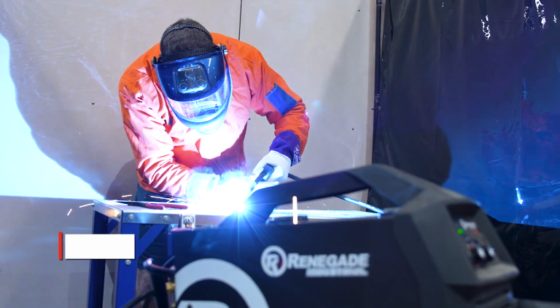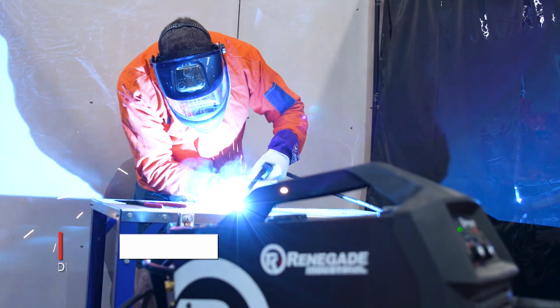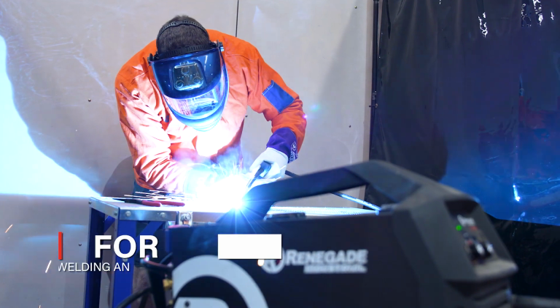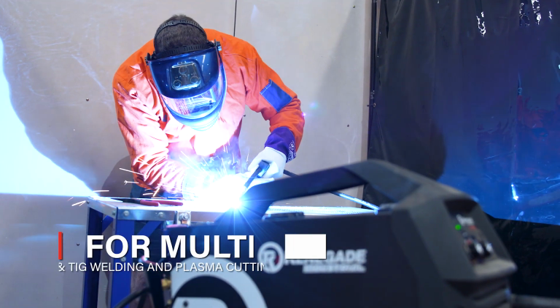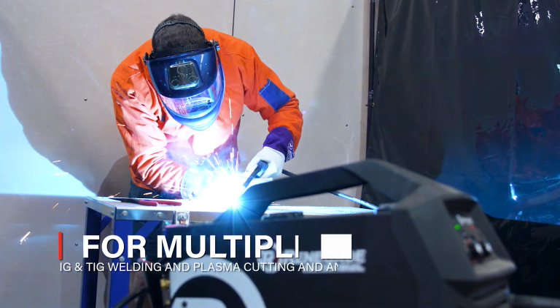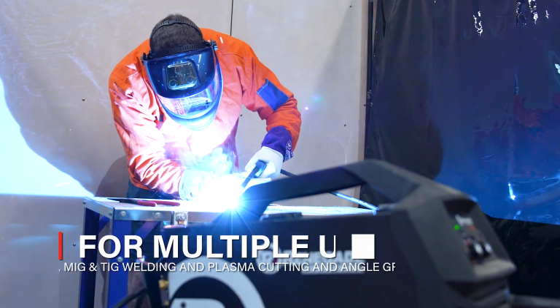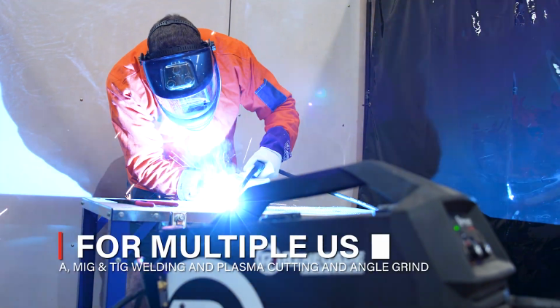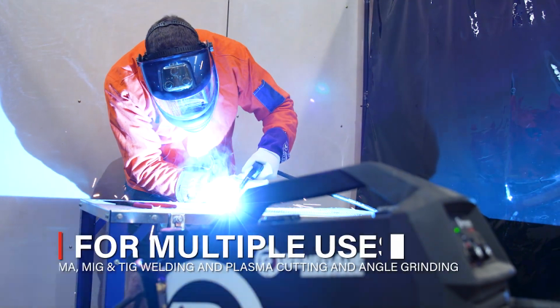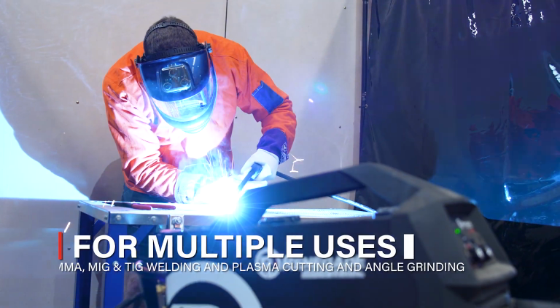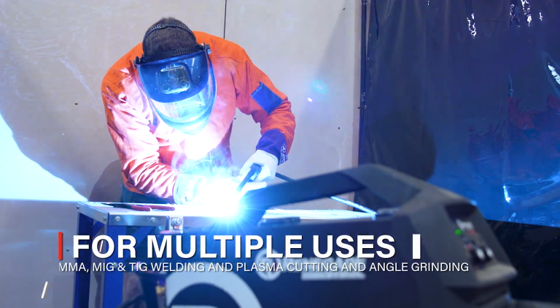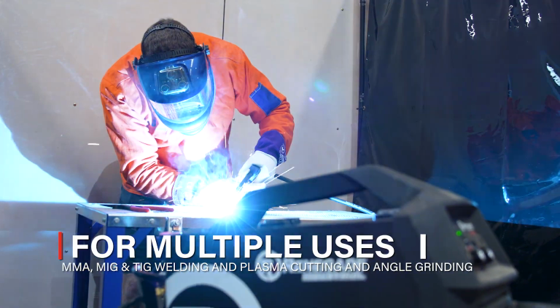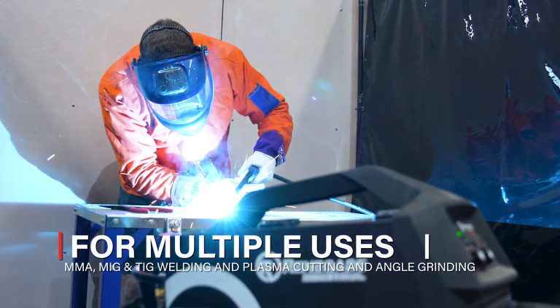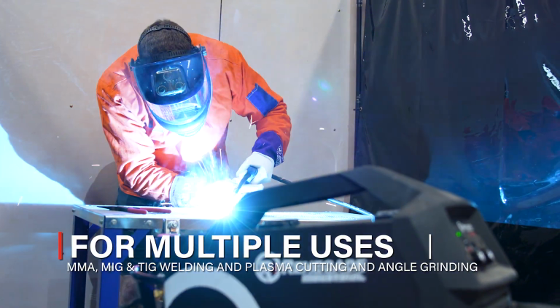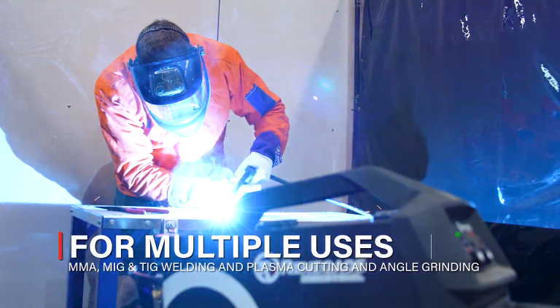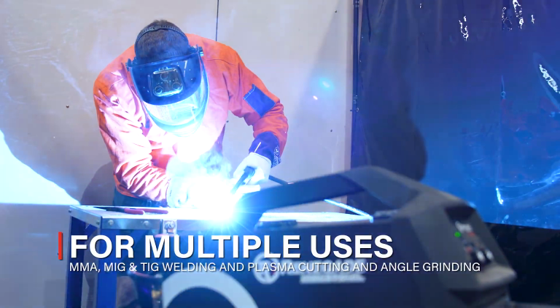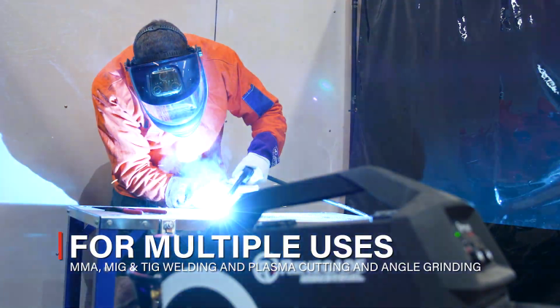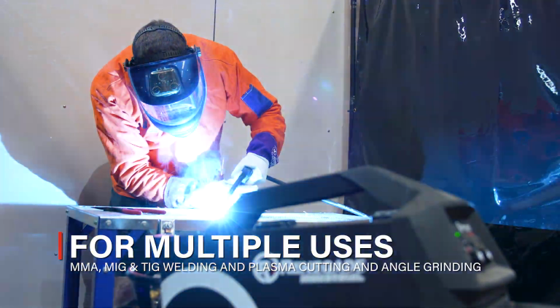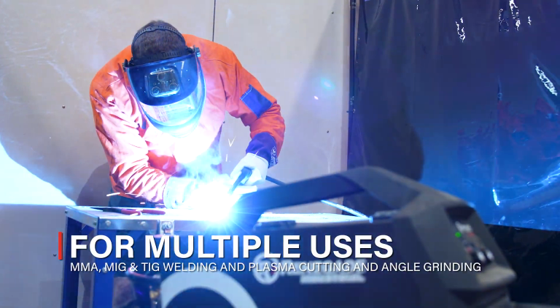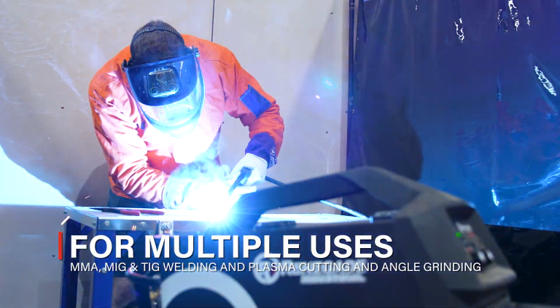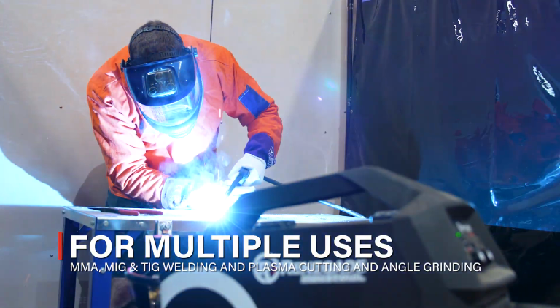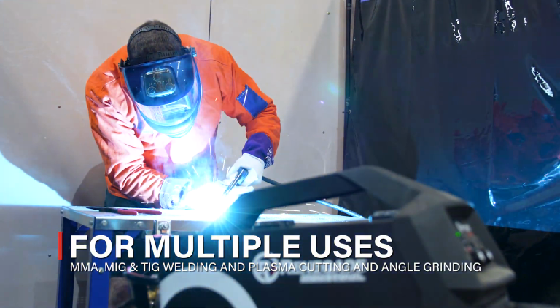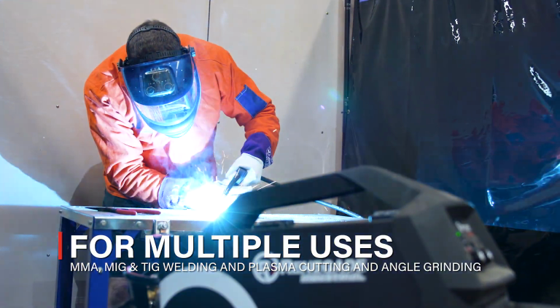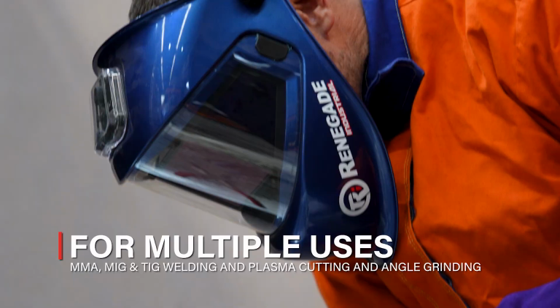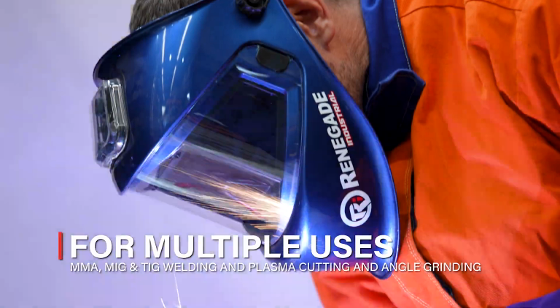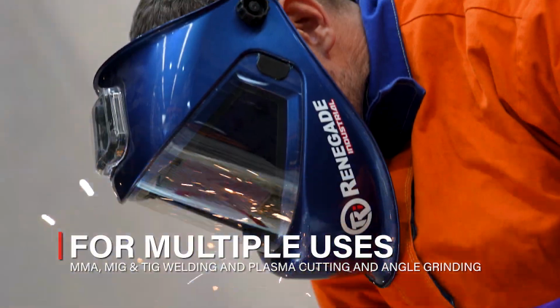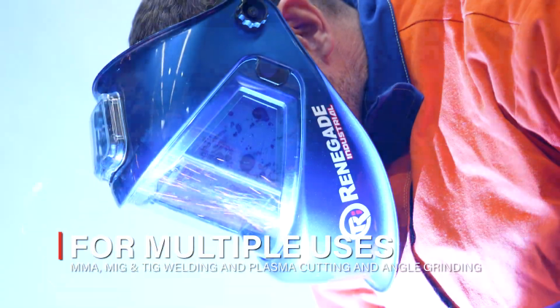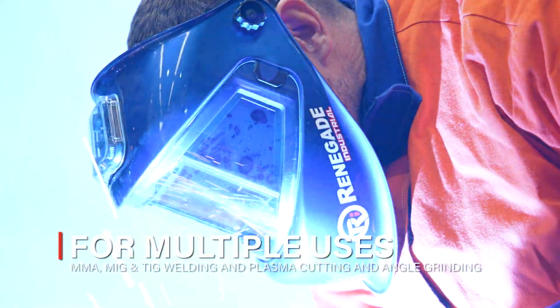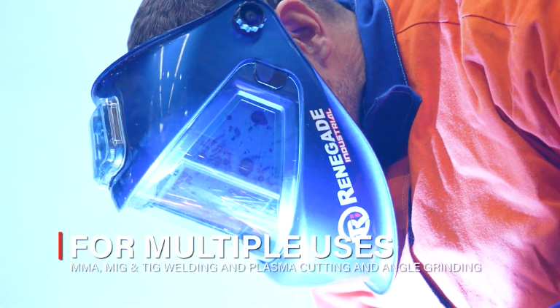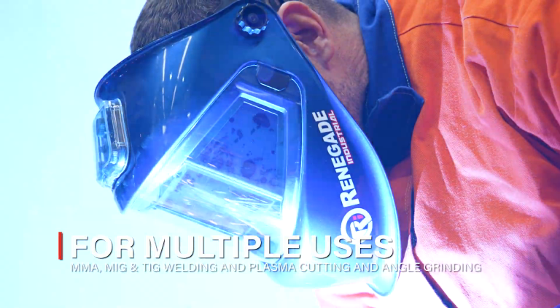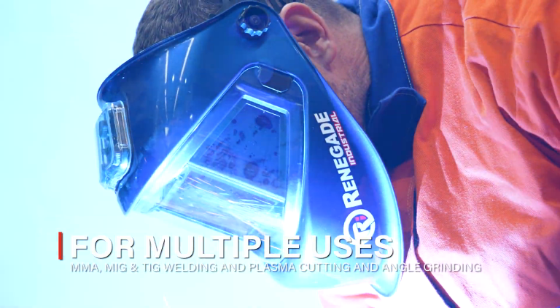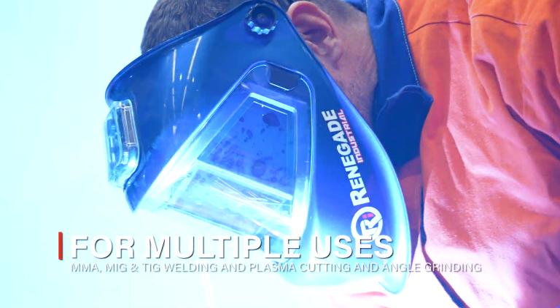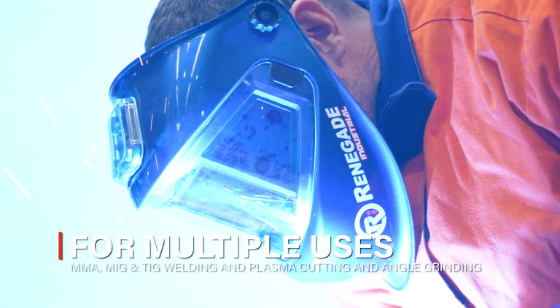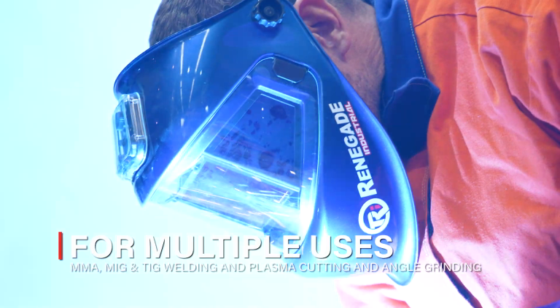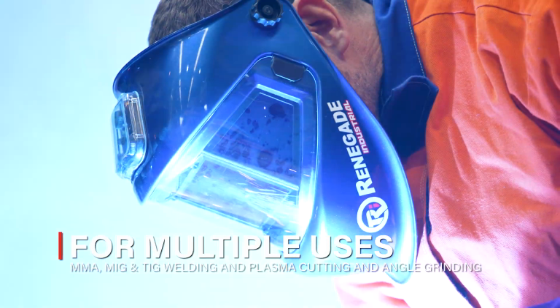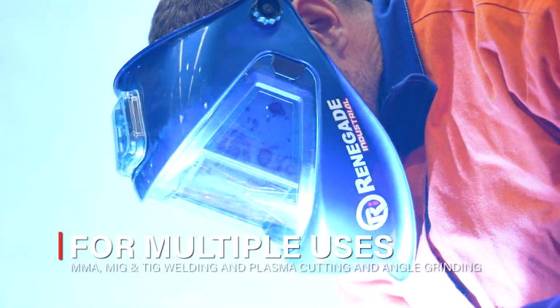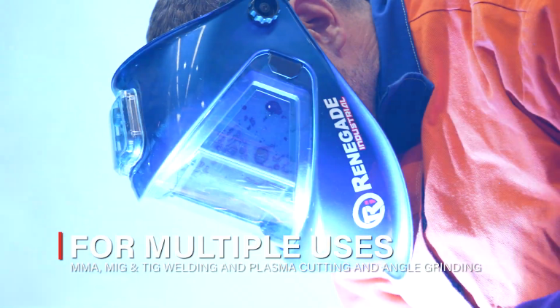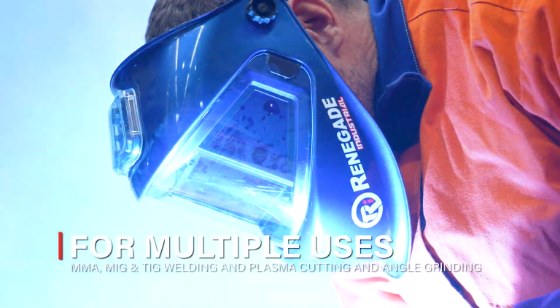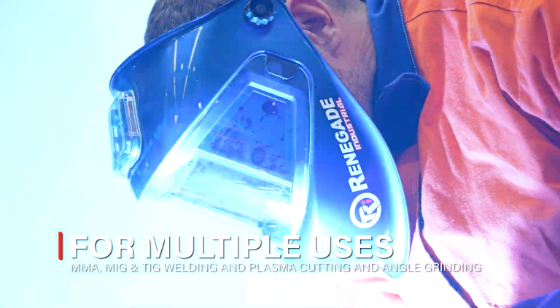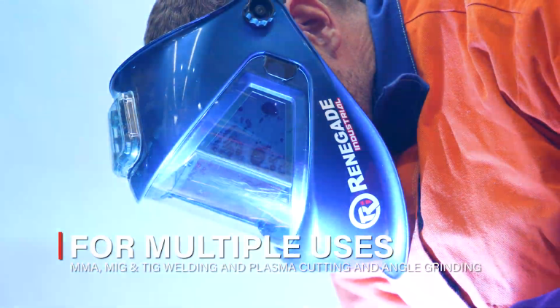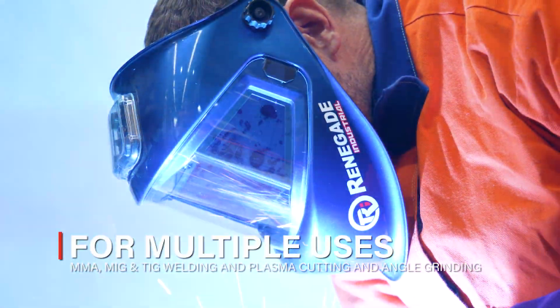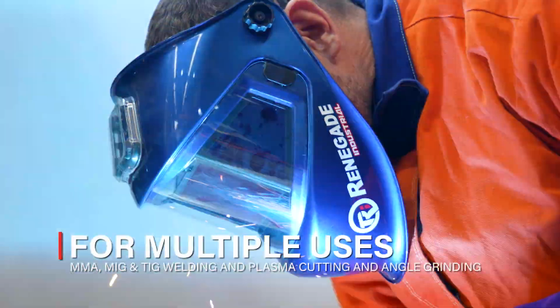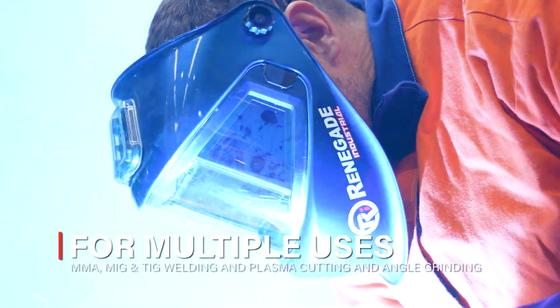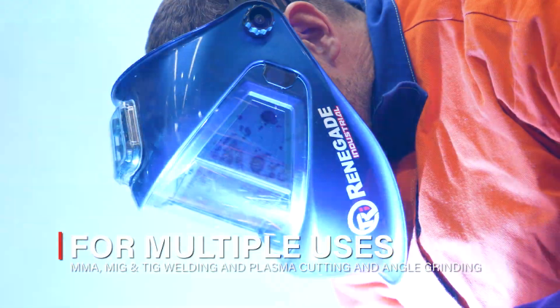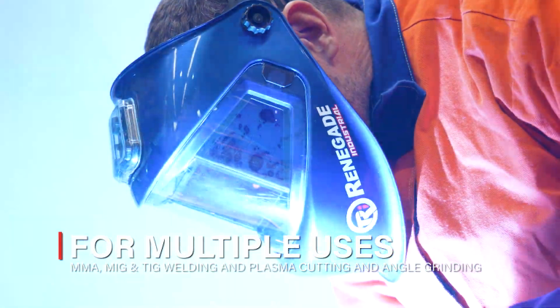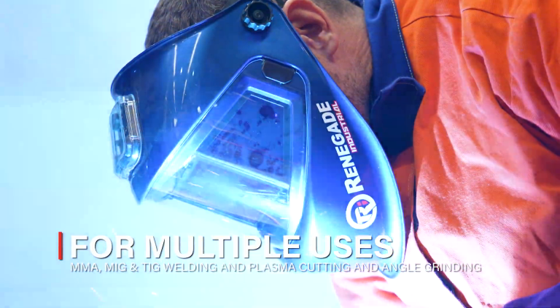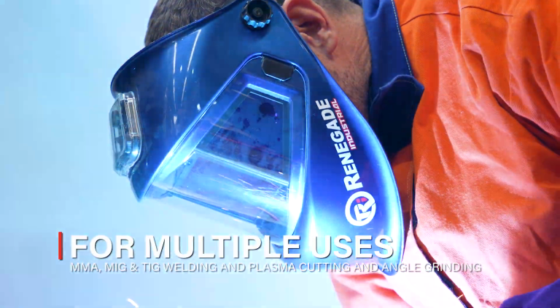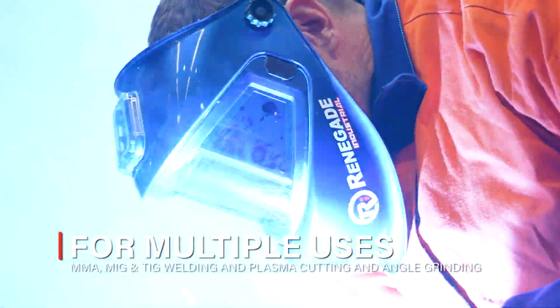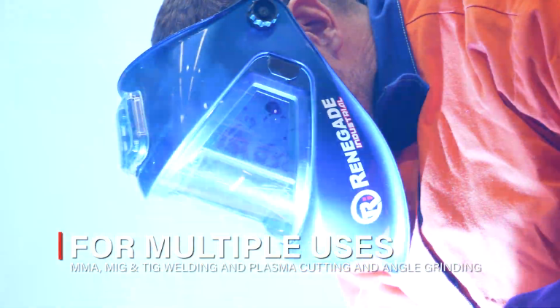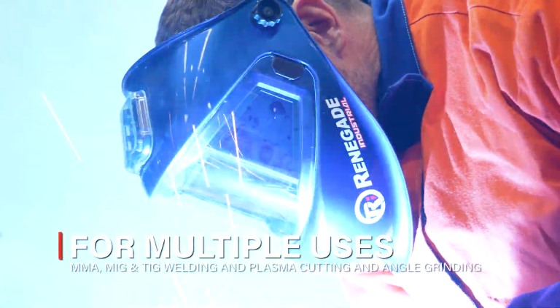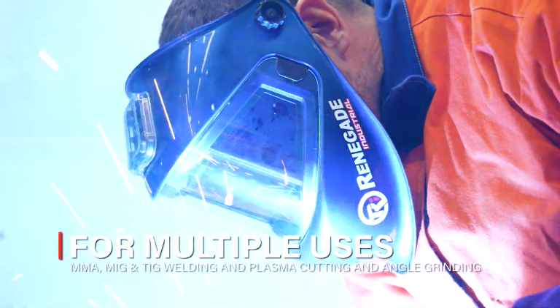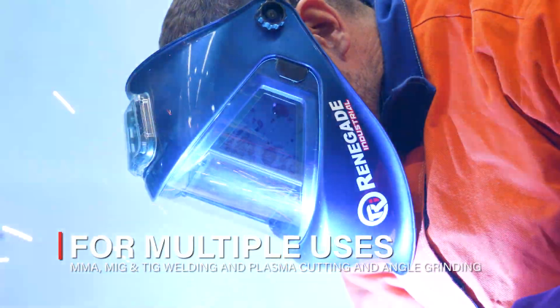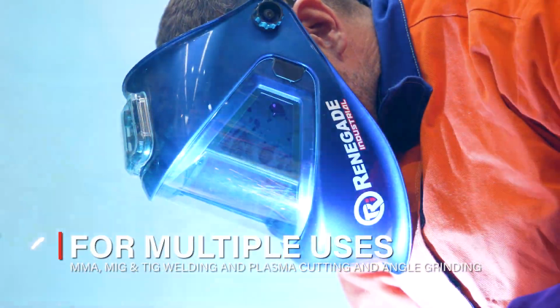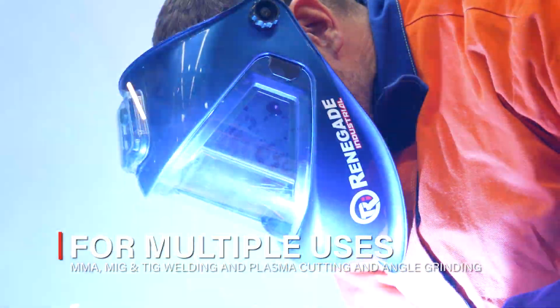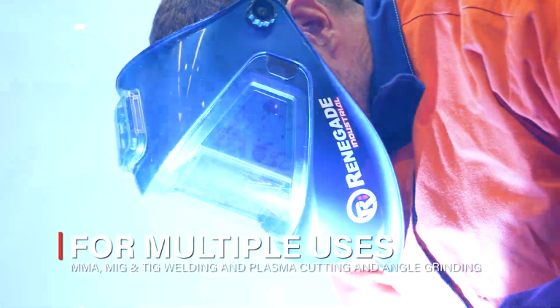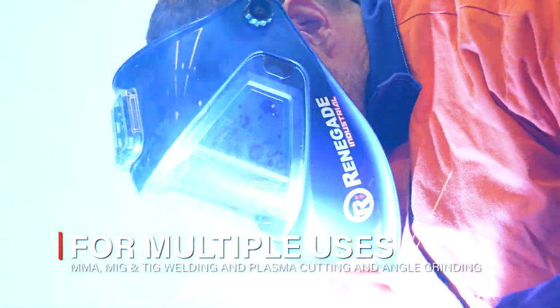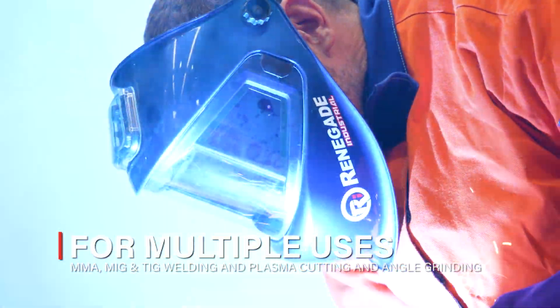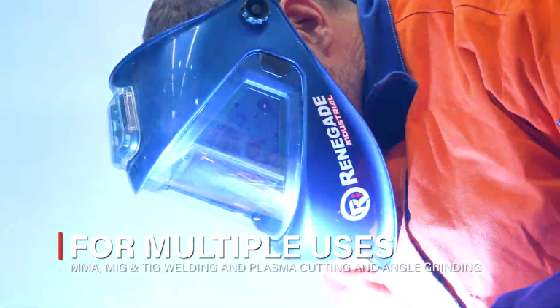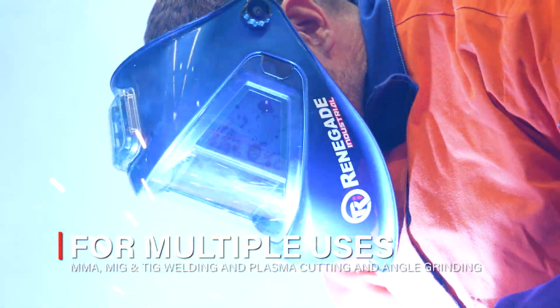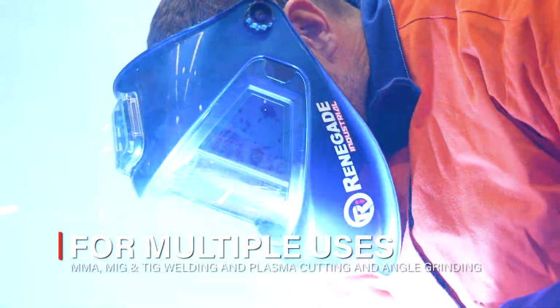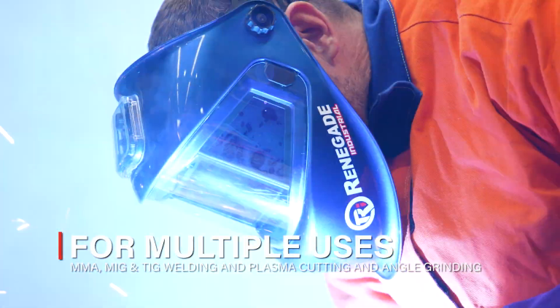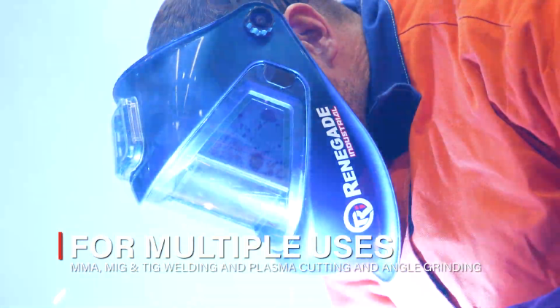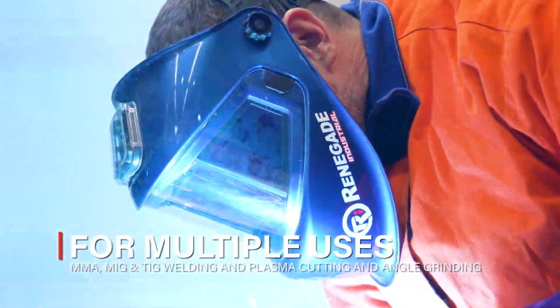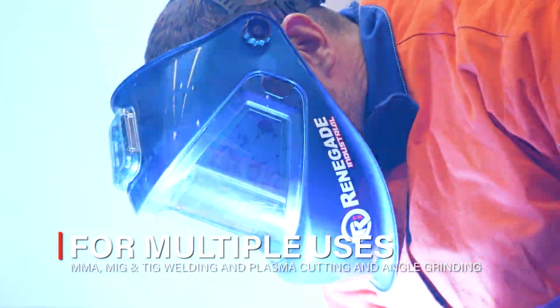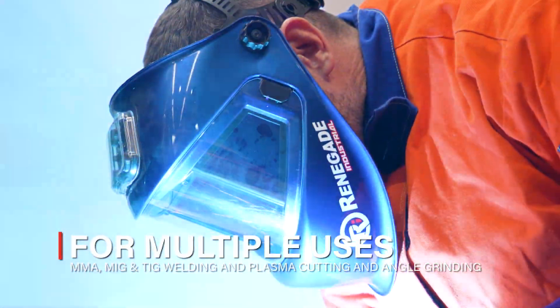Suitable for MMA, MIG and TIG welding, as well as plasma cutting and angle grinding, this welding helmet is compatible for a whole range of jobs.